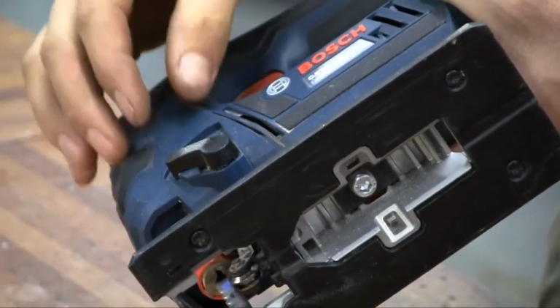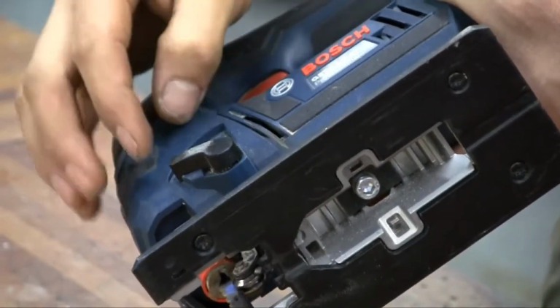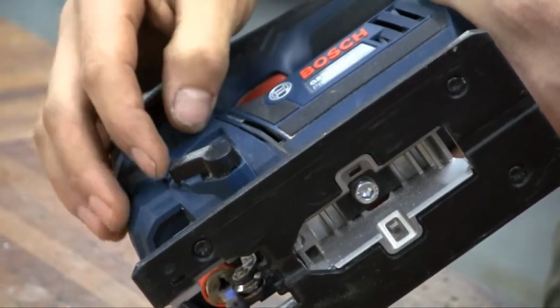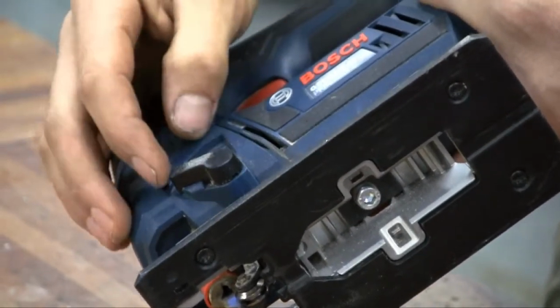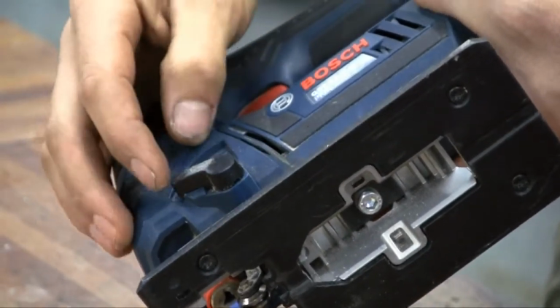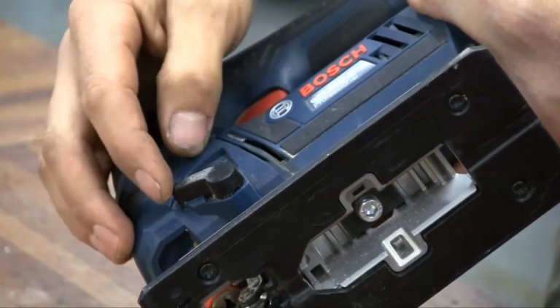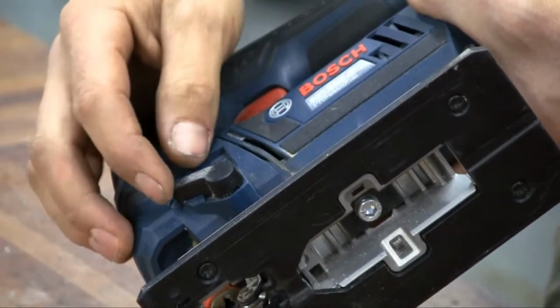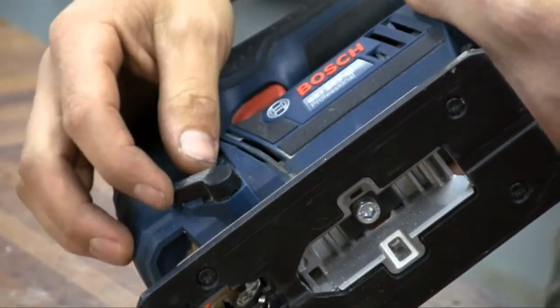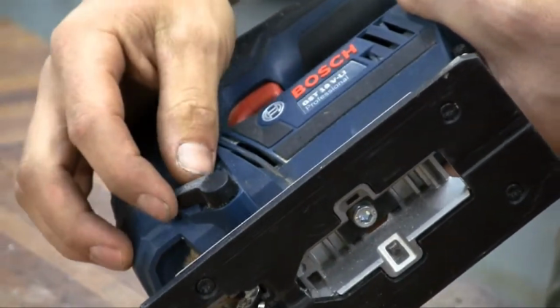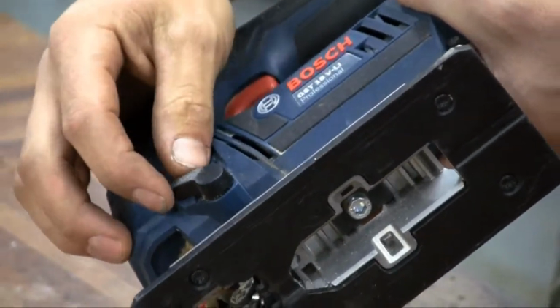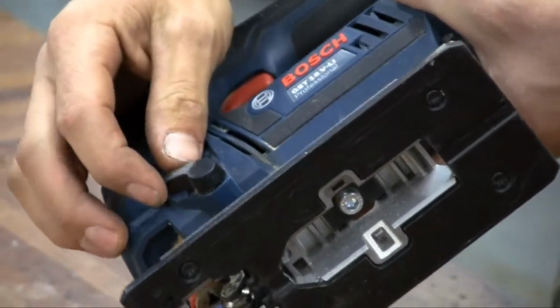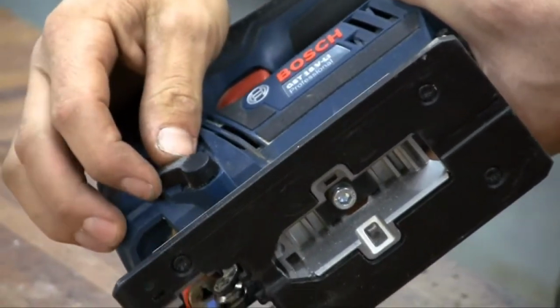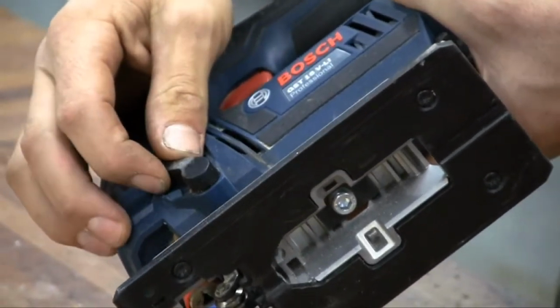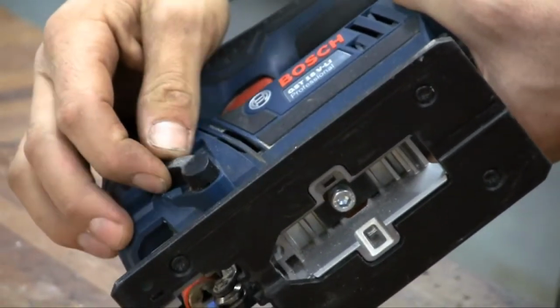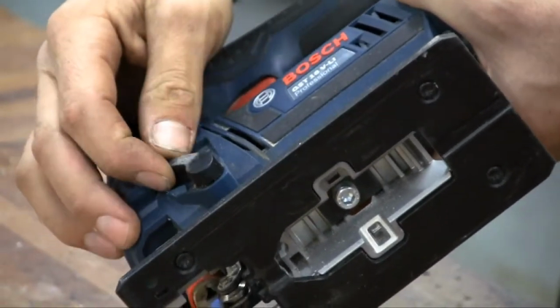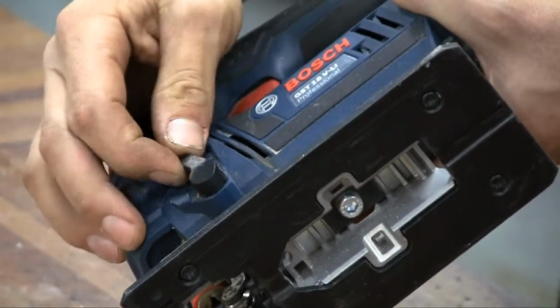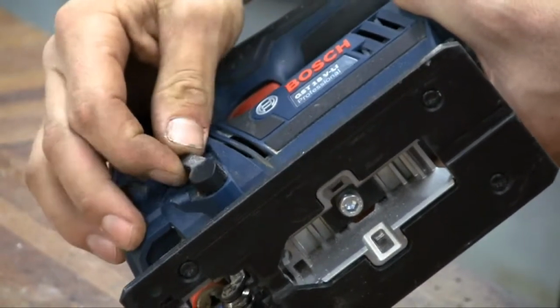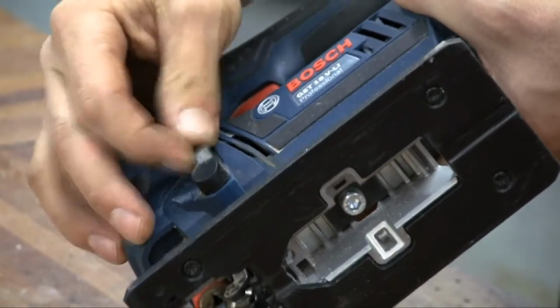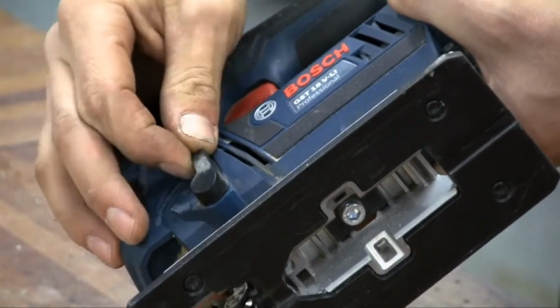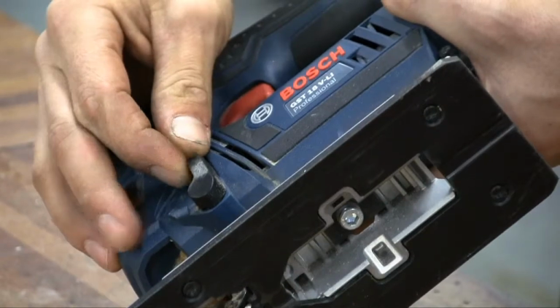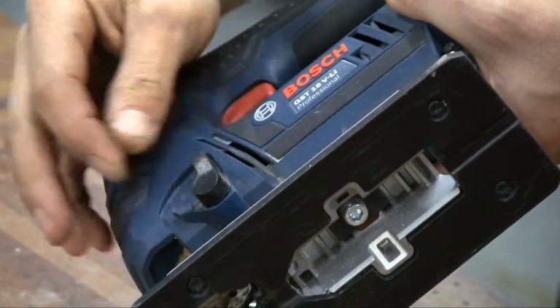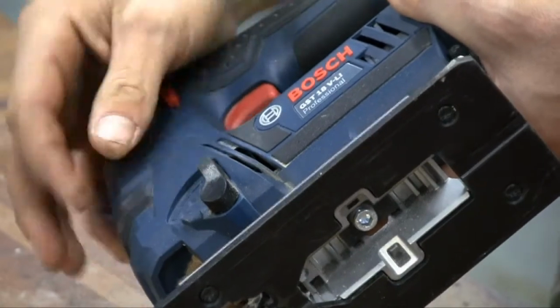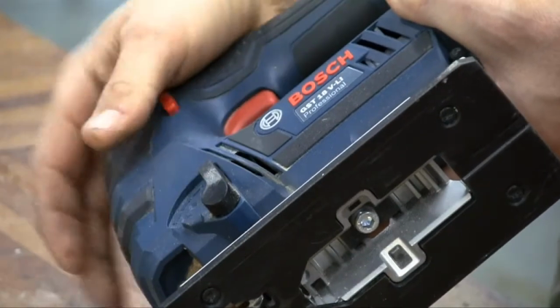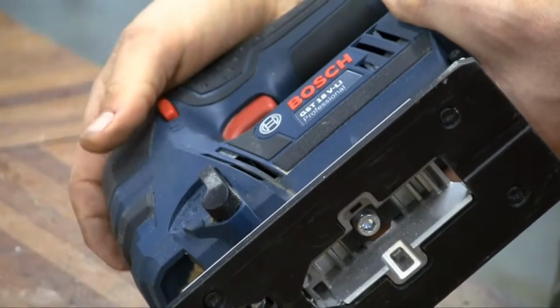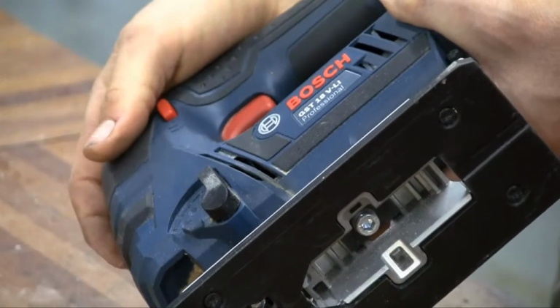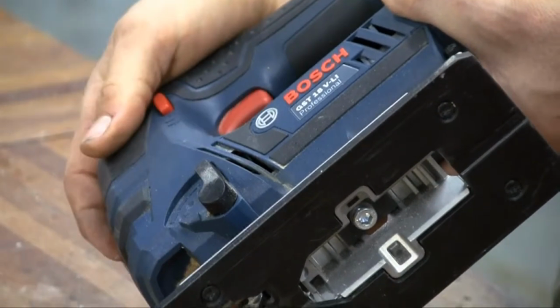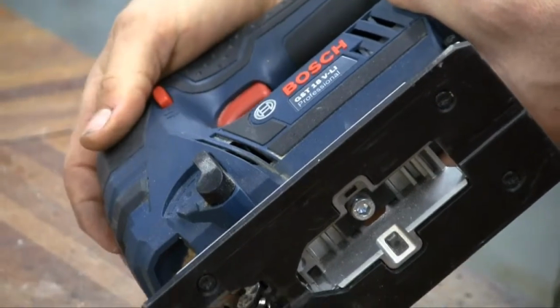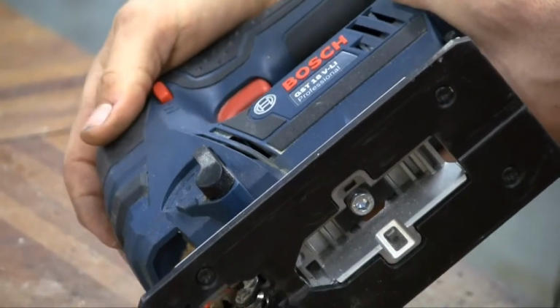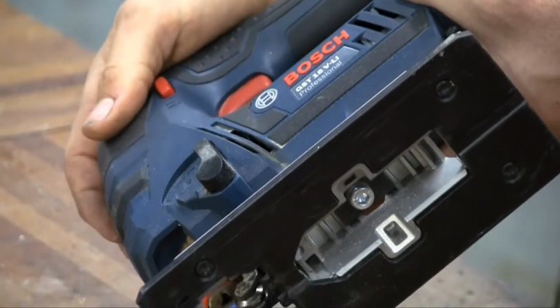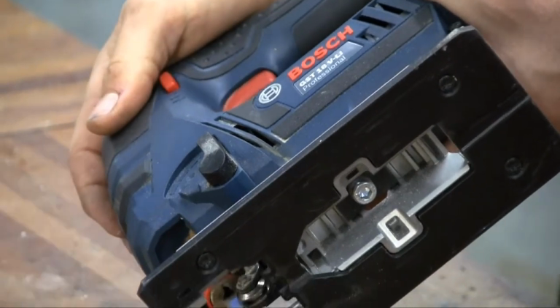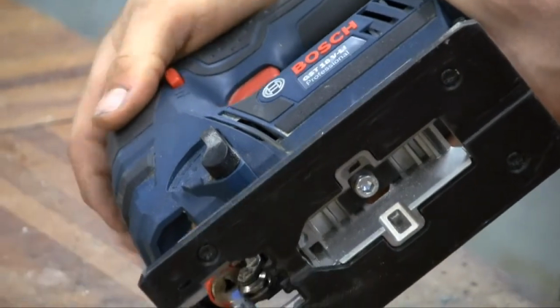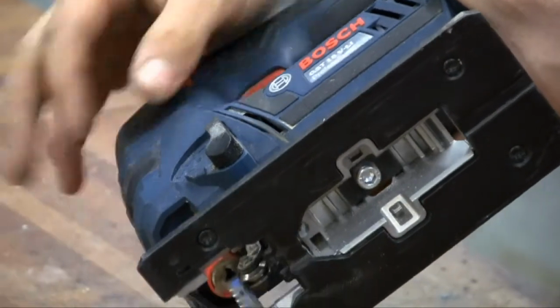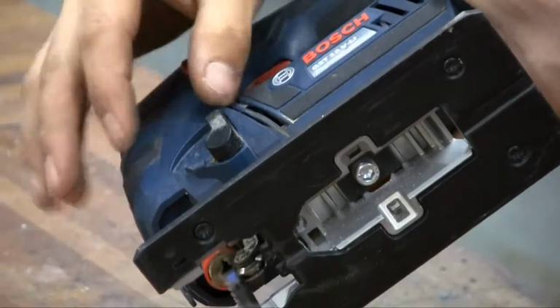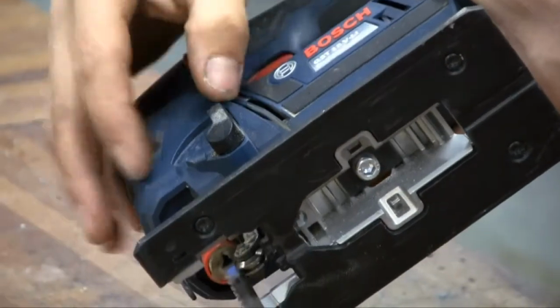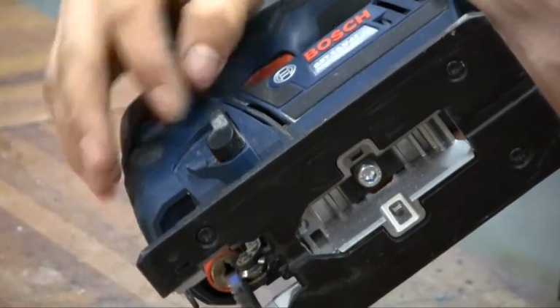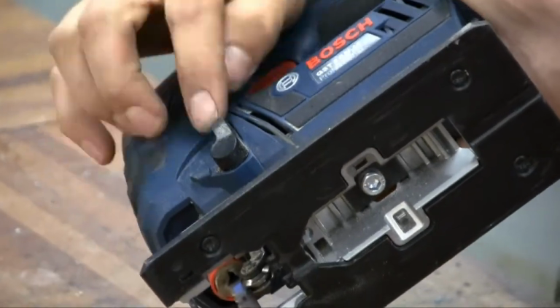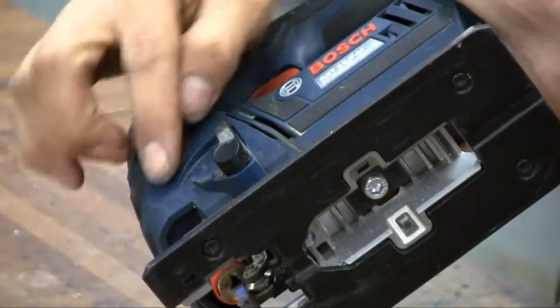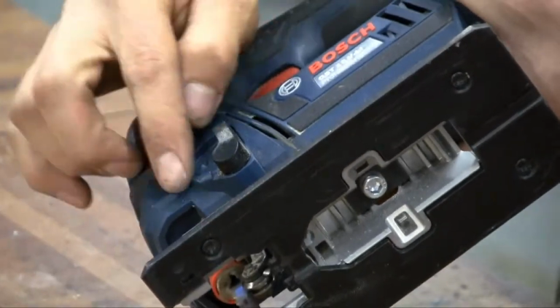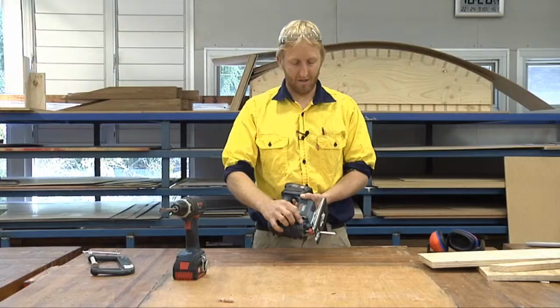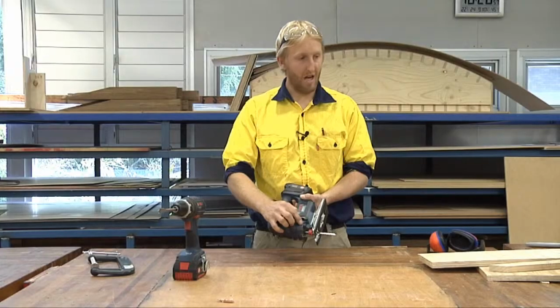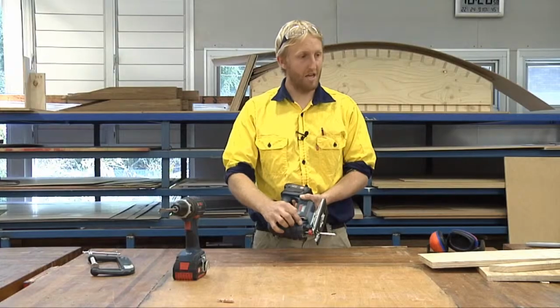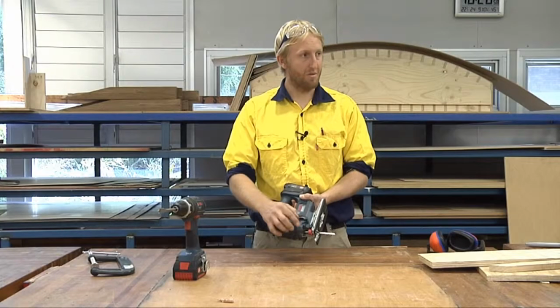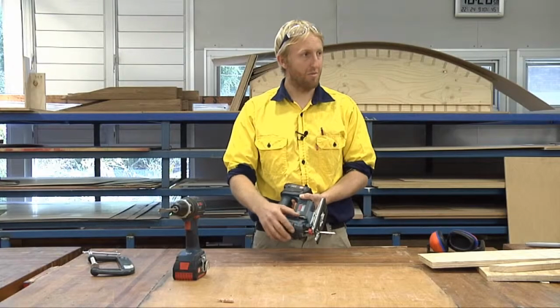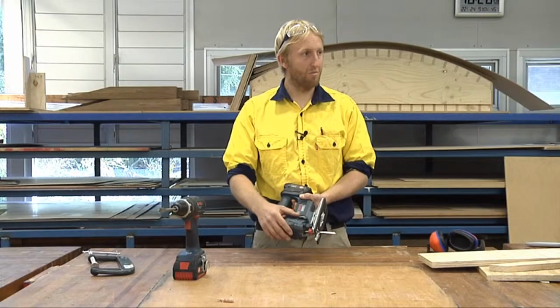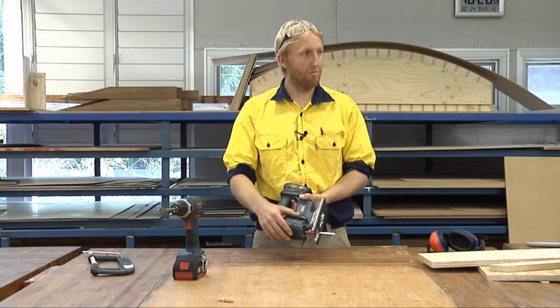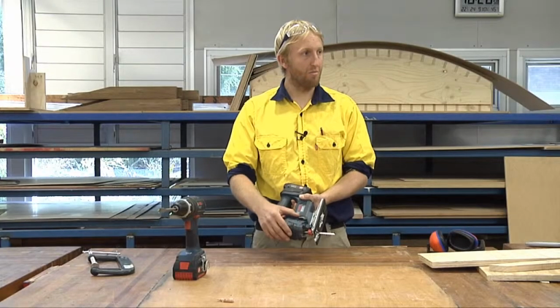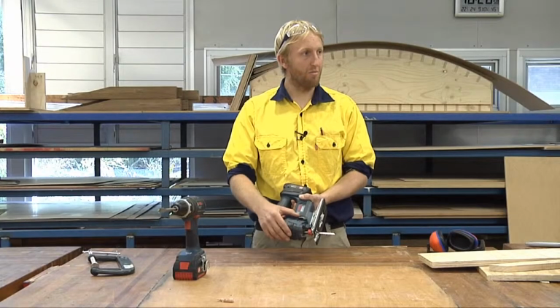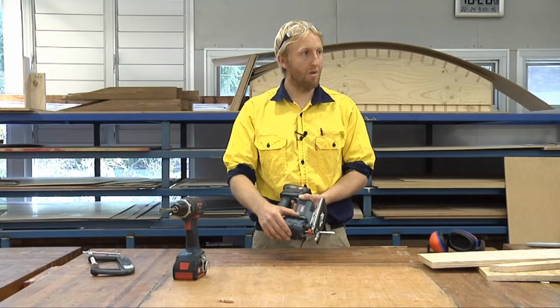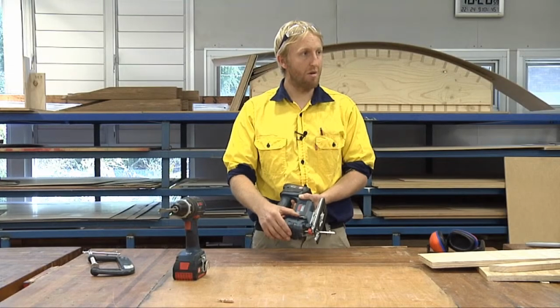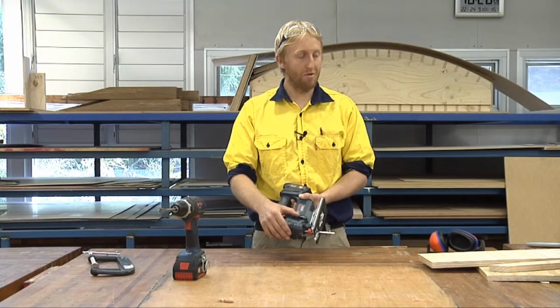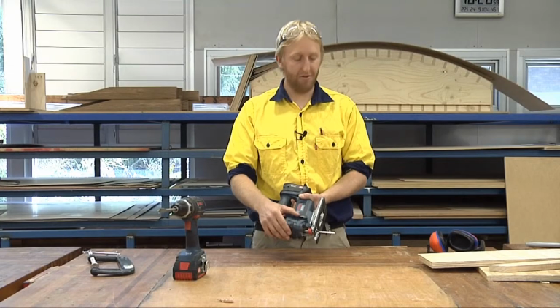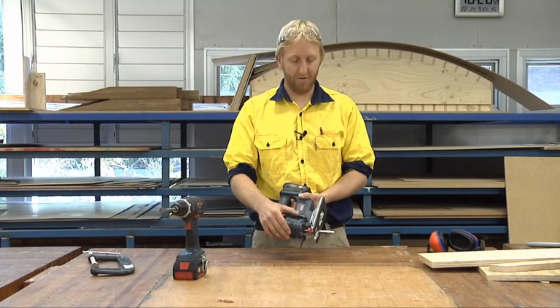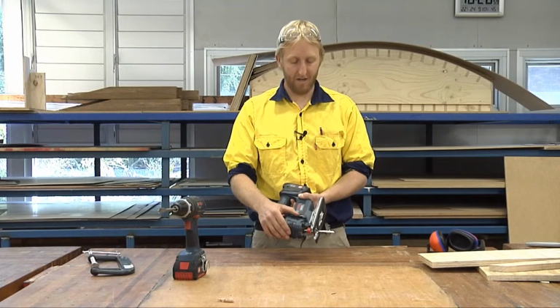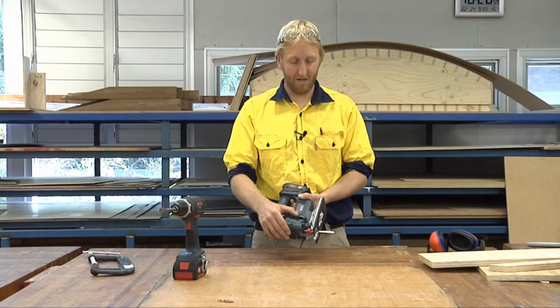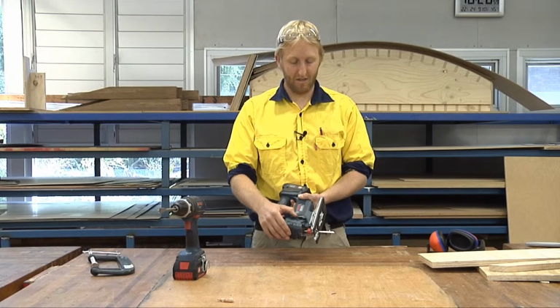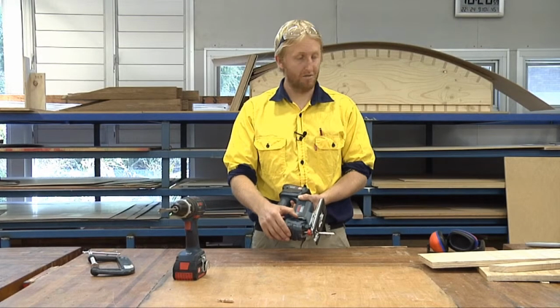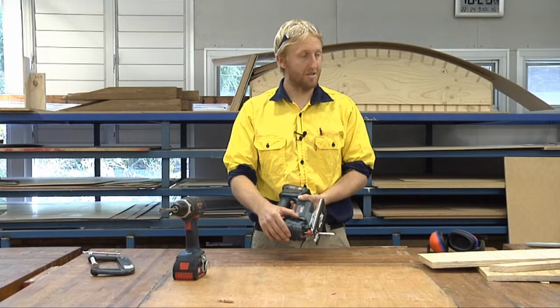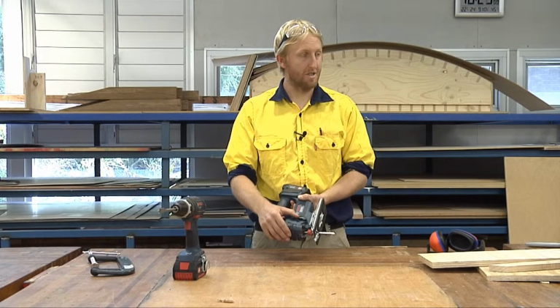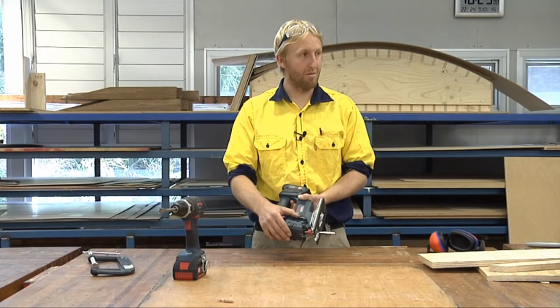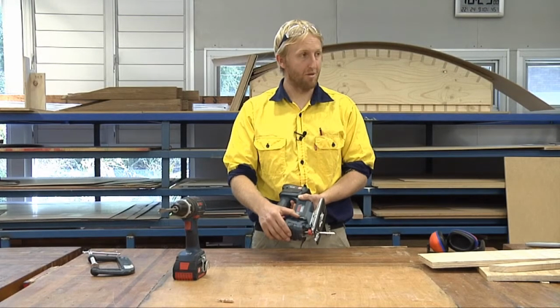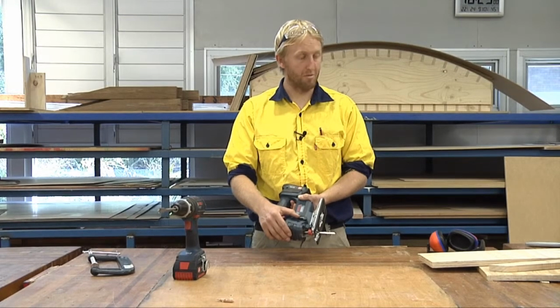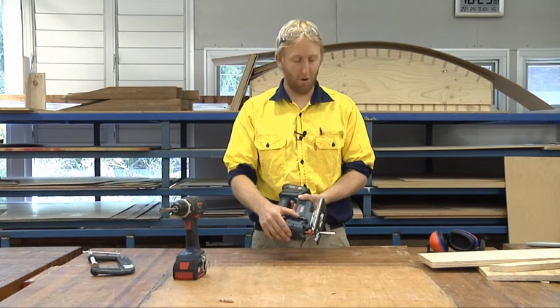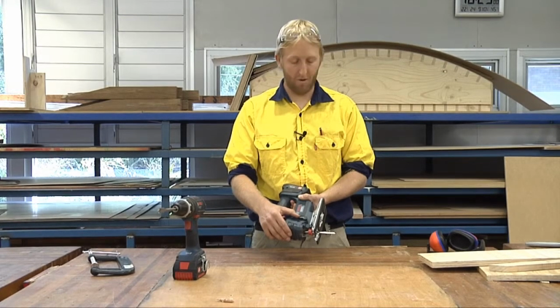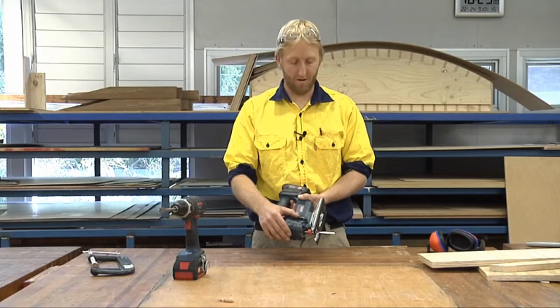So if you're cutting, say, plywood, you have it on the first setting so that it doesn't chip. The last setting may be for solid timber like pine.